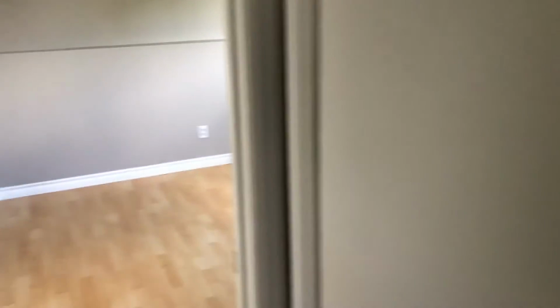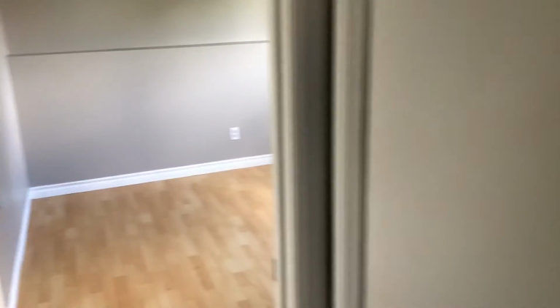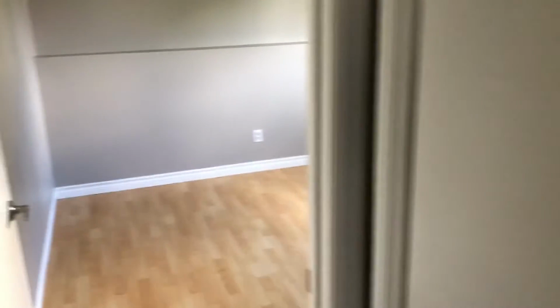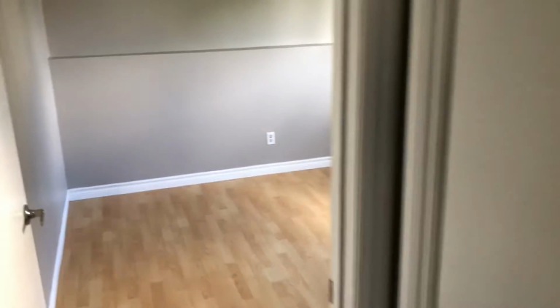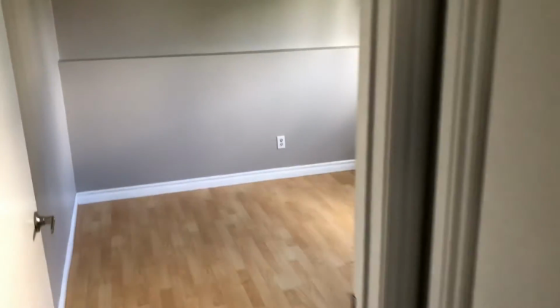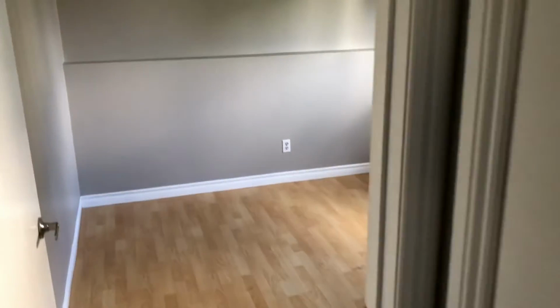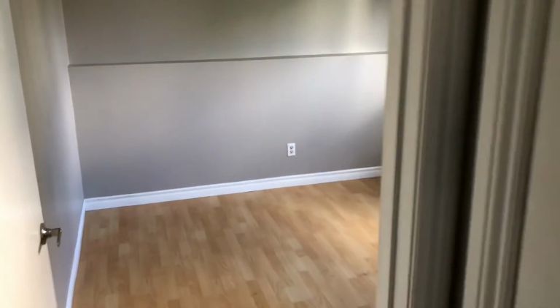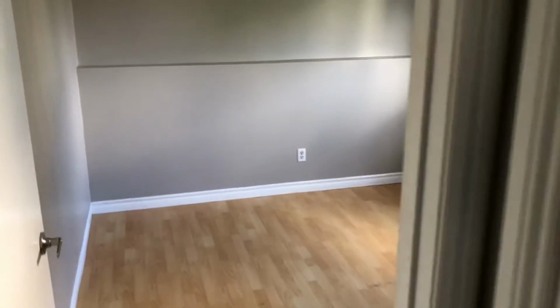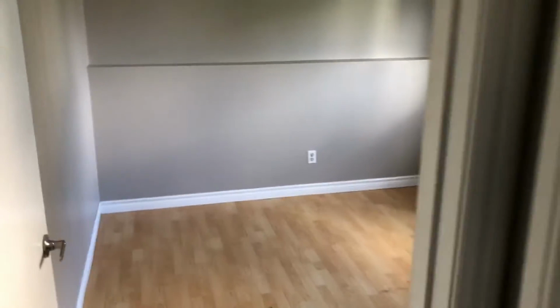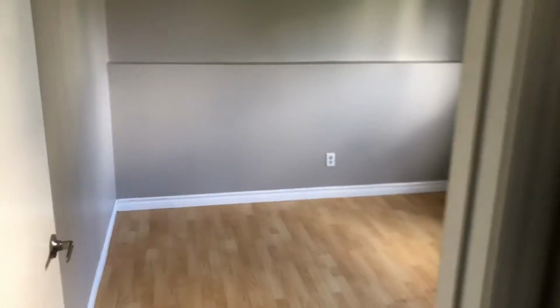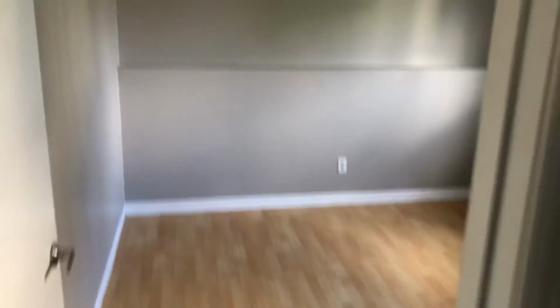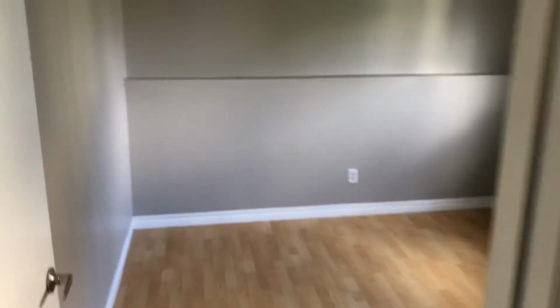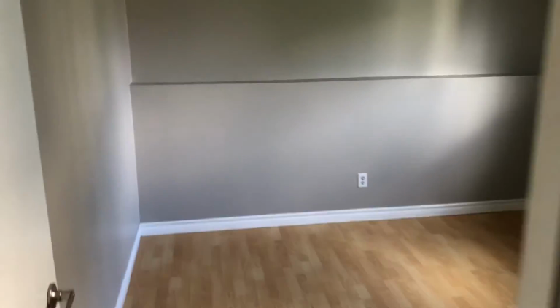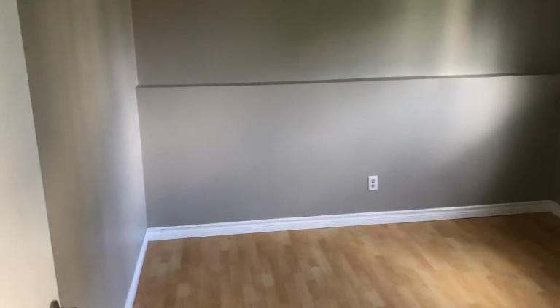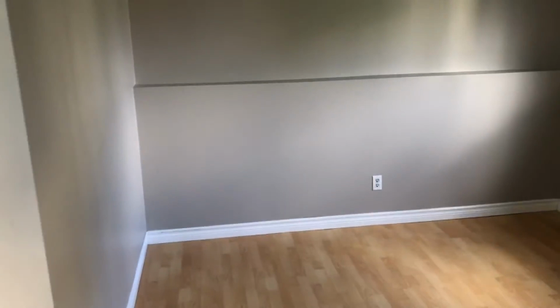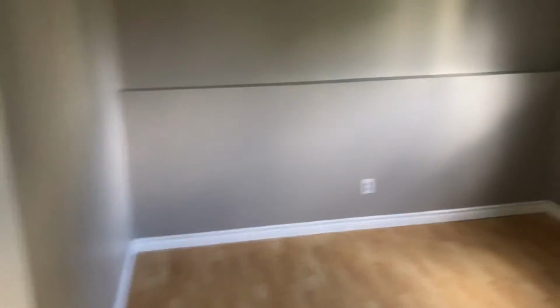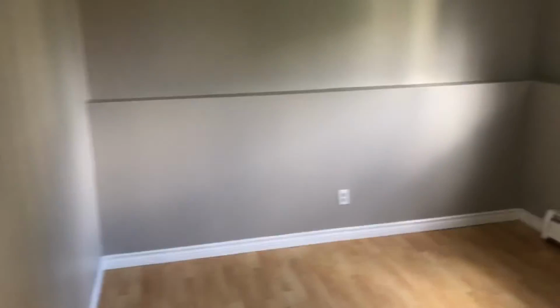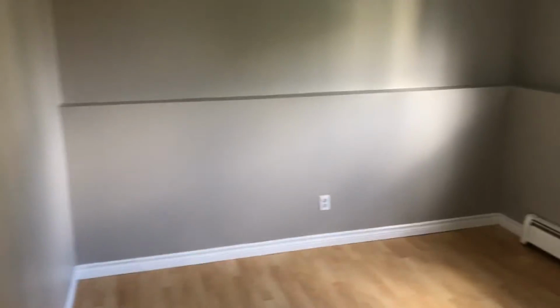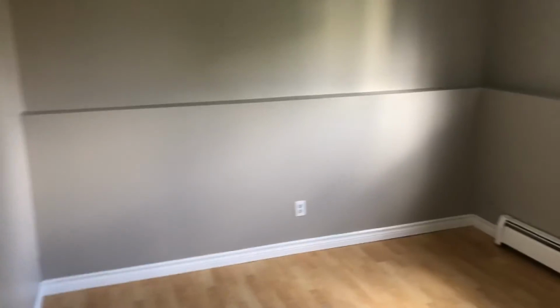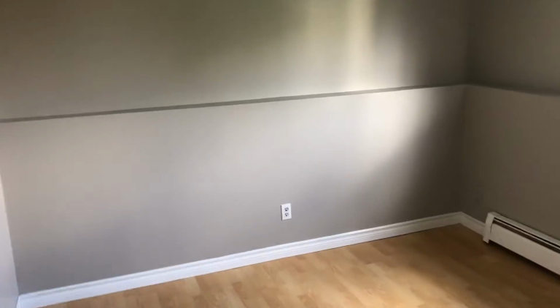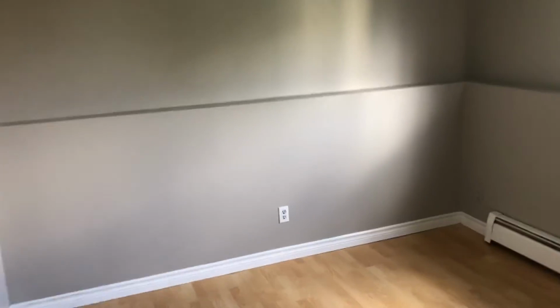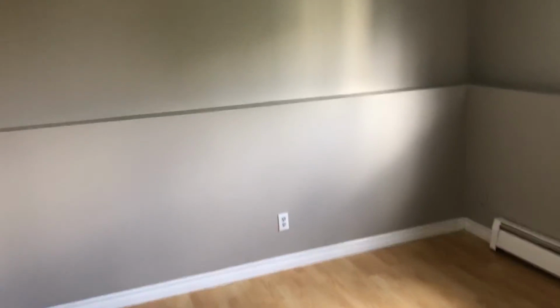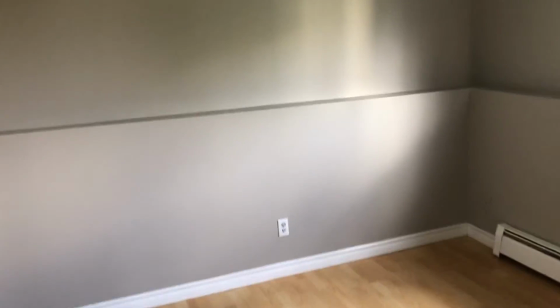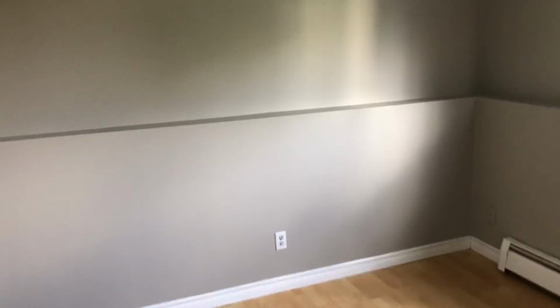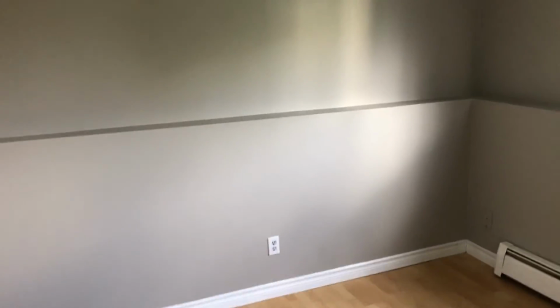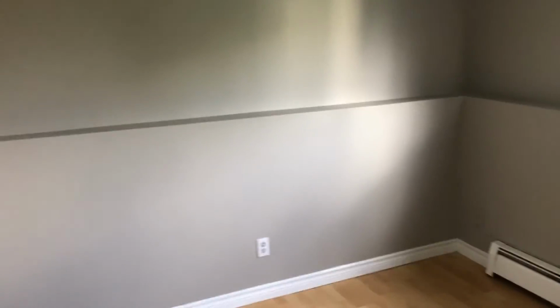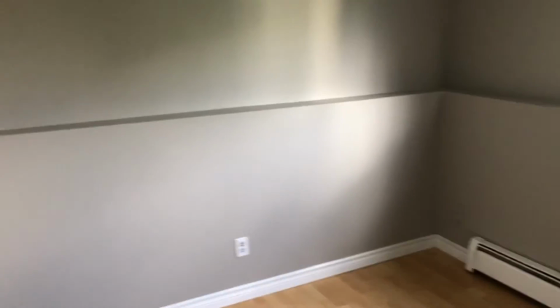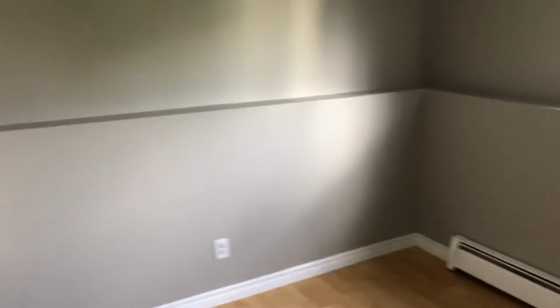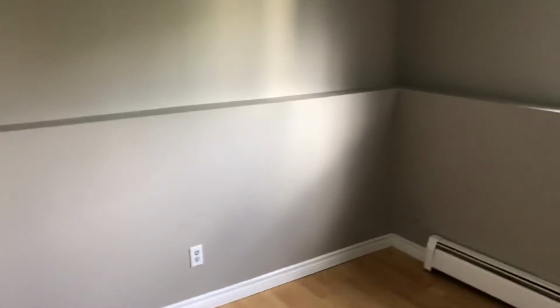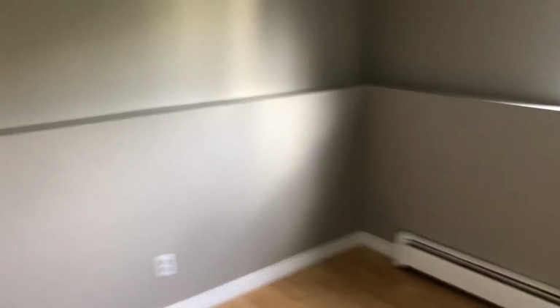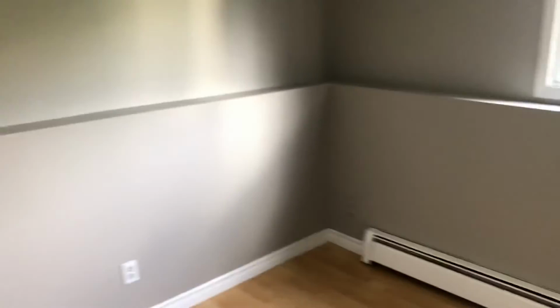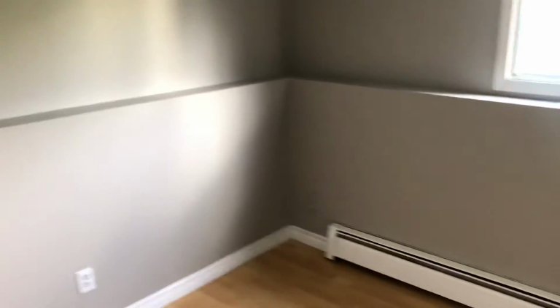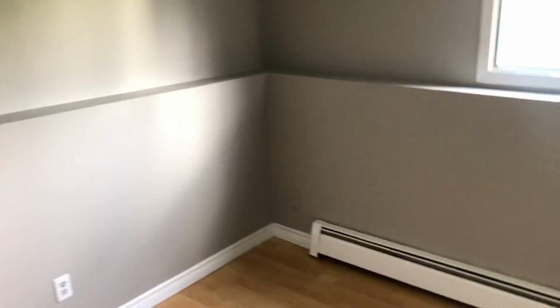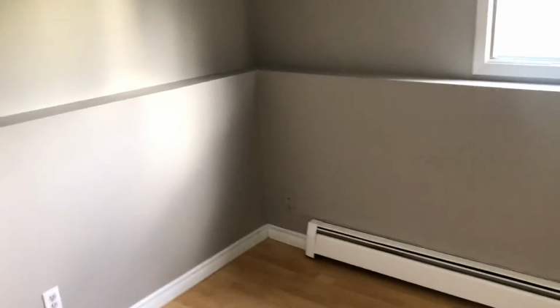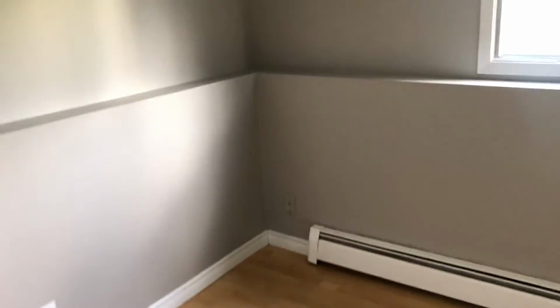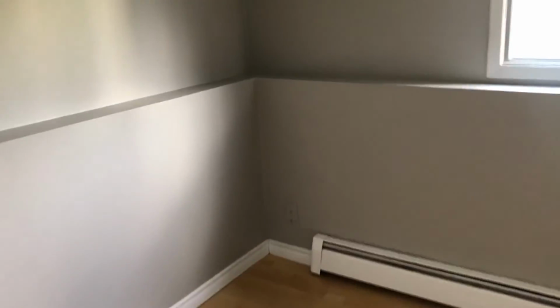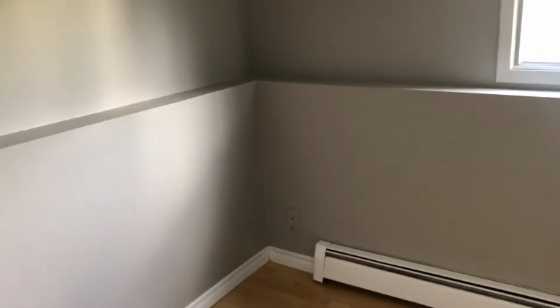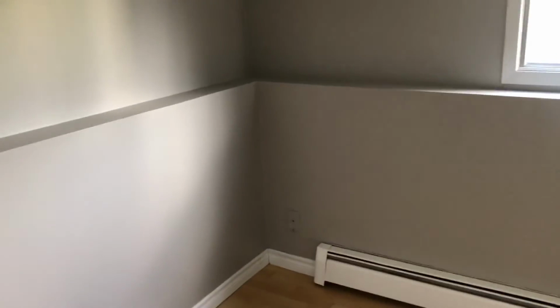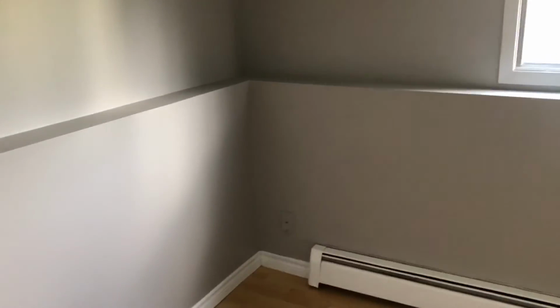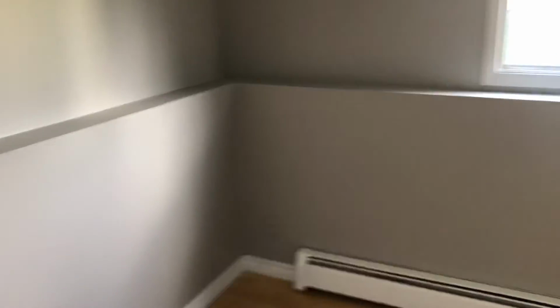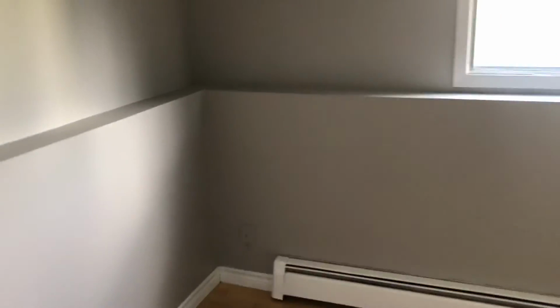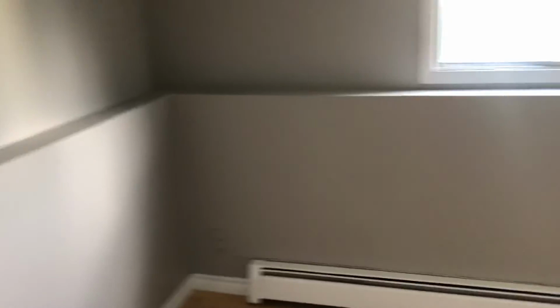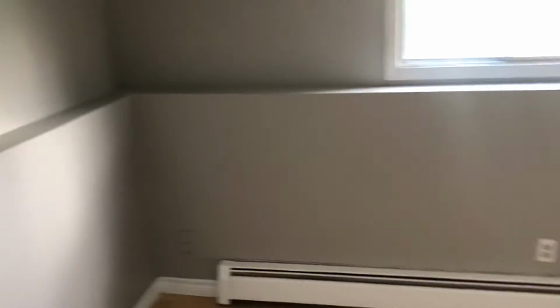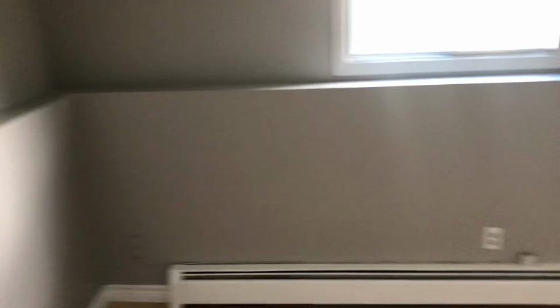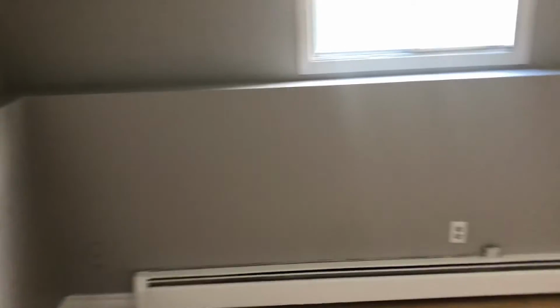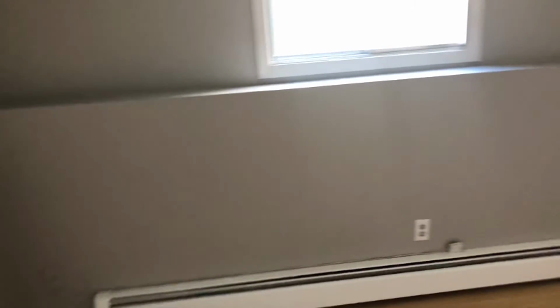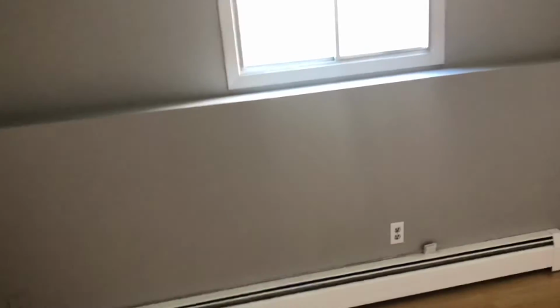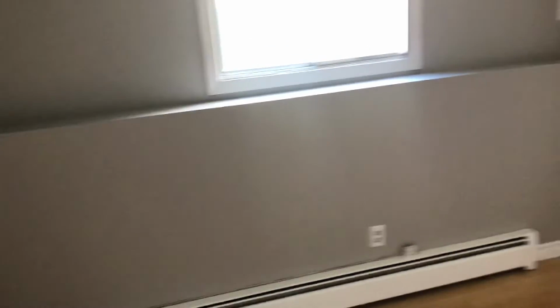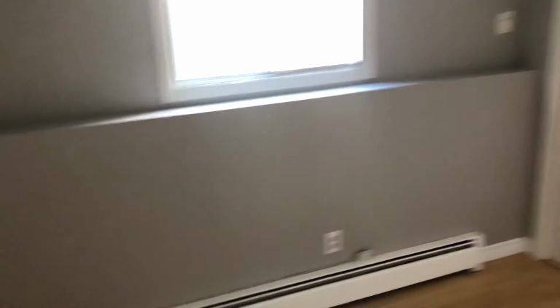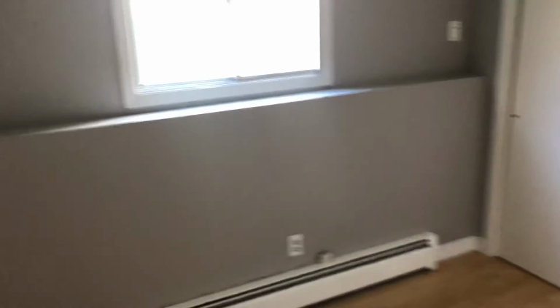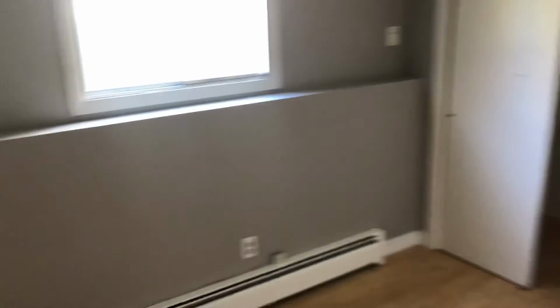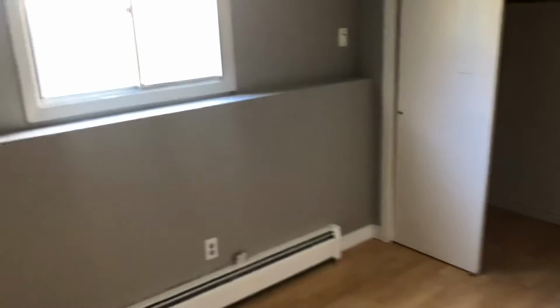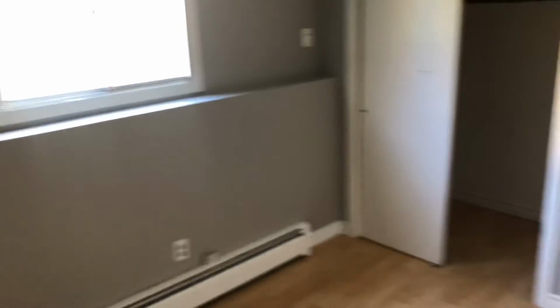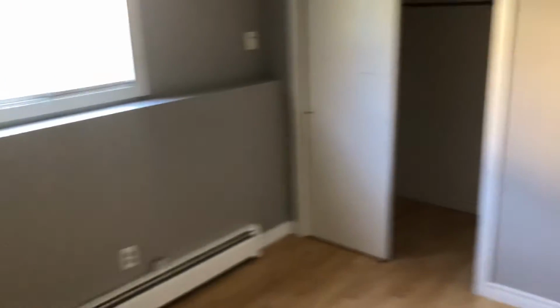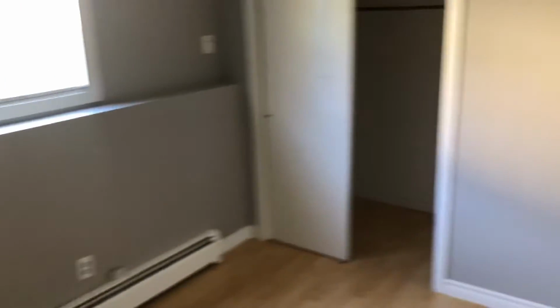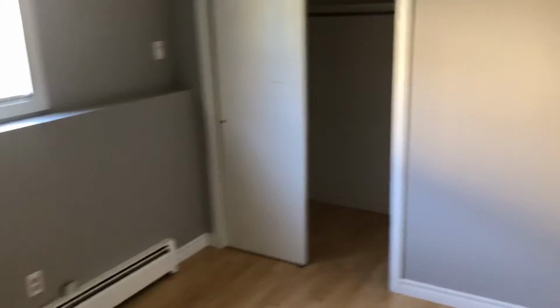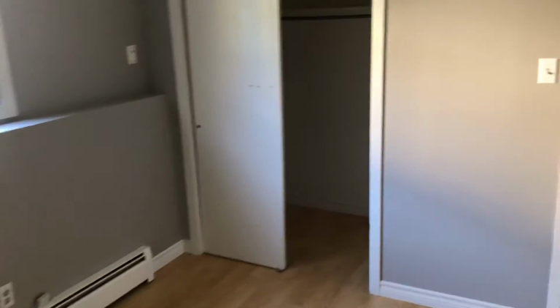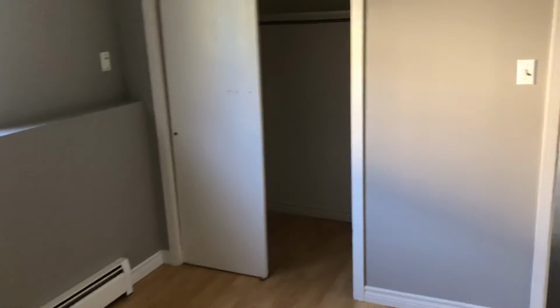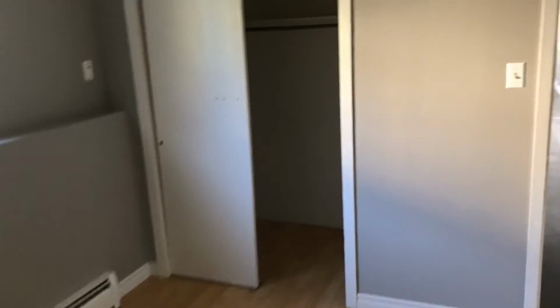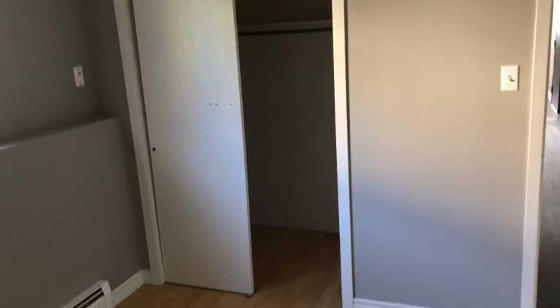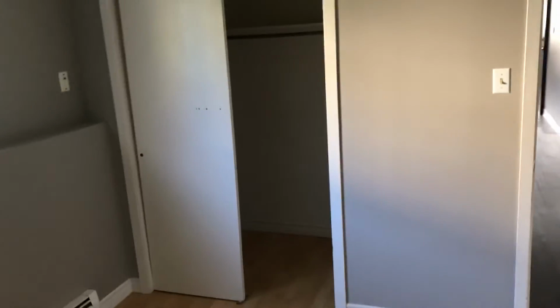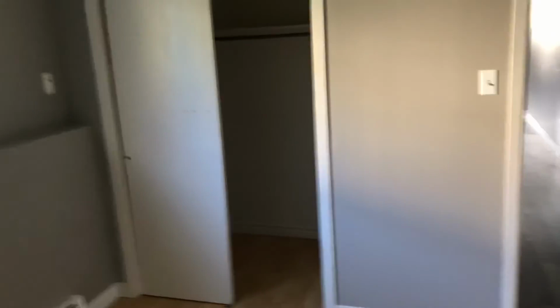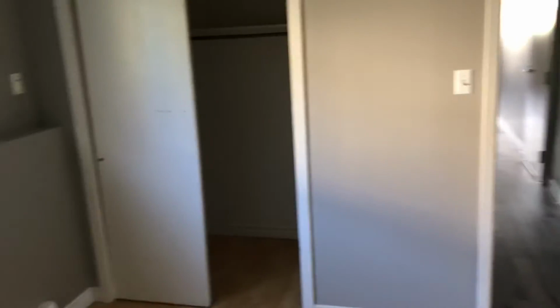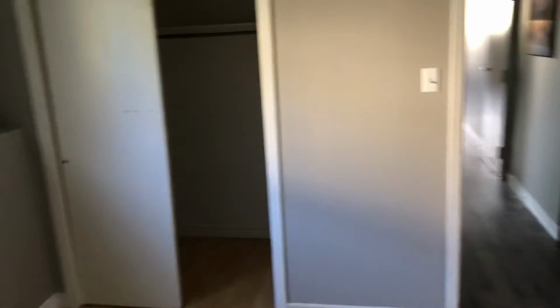From there we walk further down the hall into the bedroom. It's a good-sized bedroom with a closet.